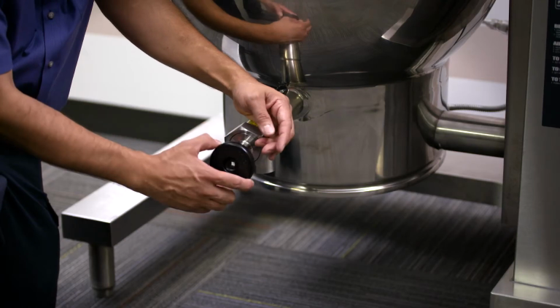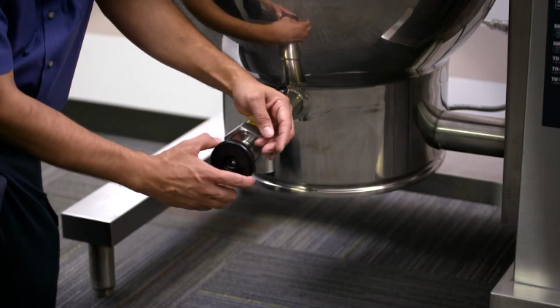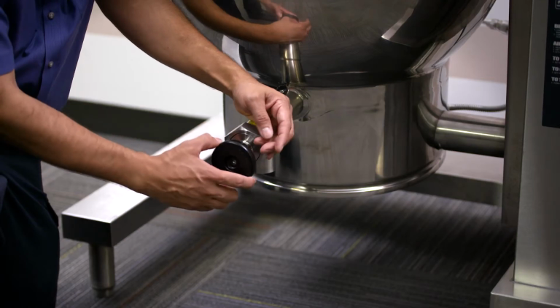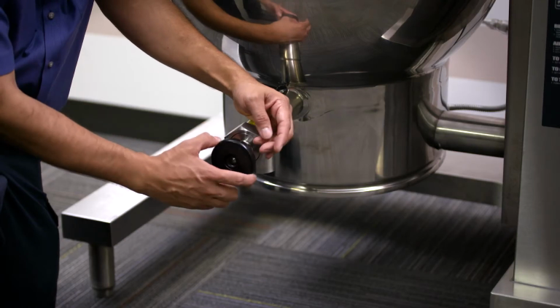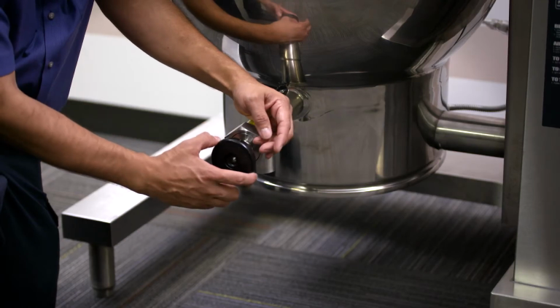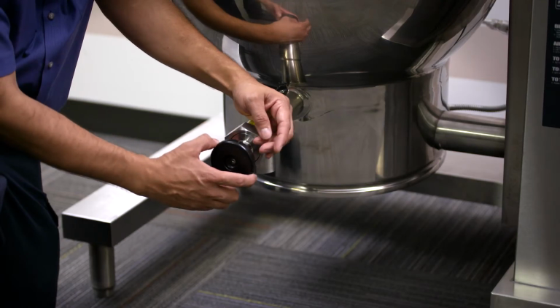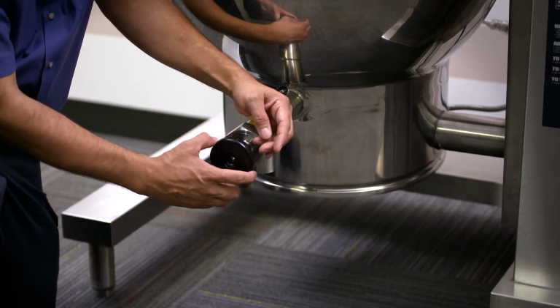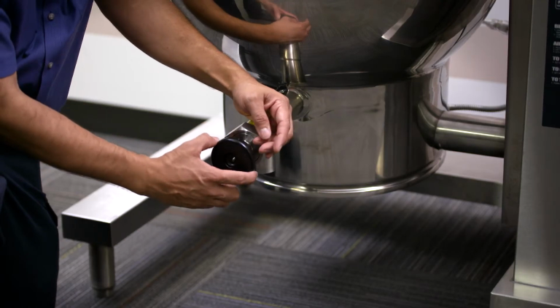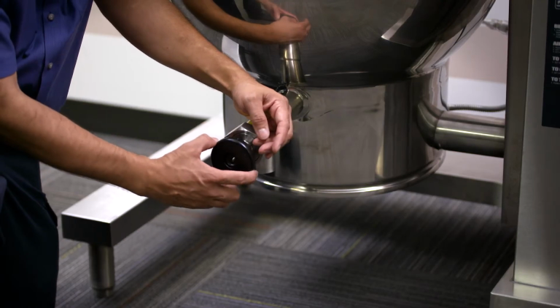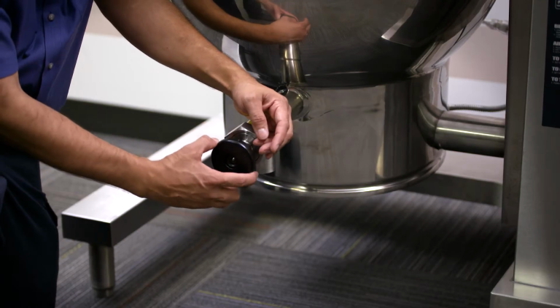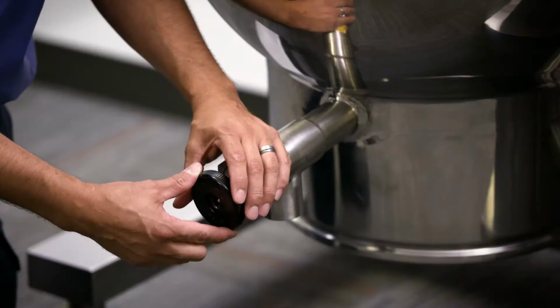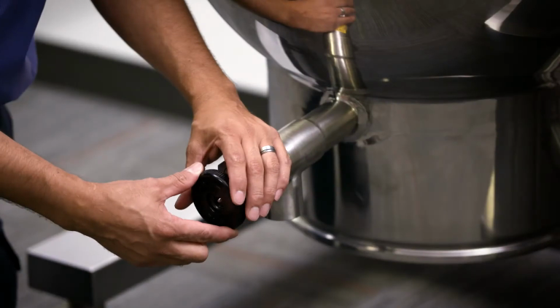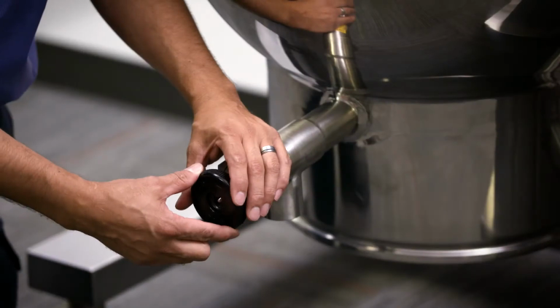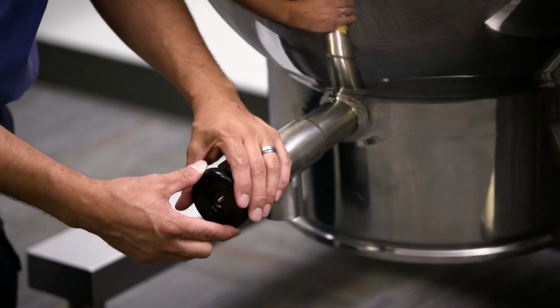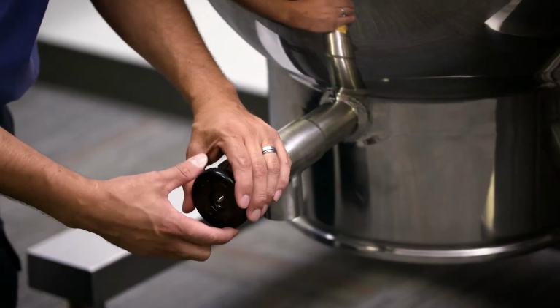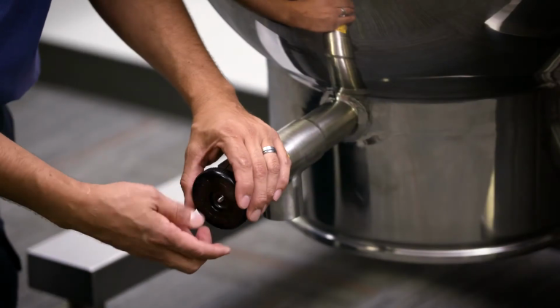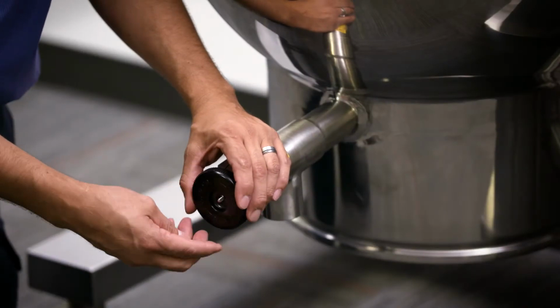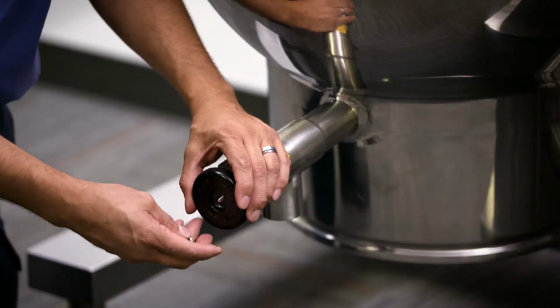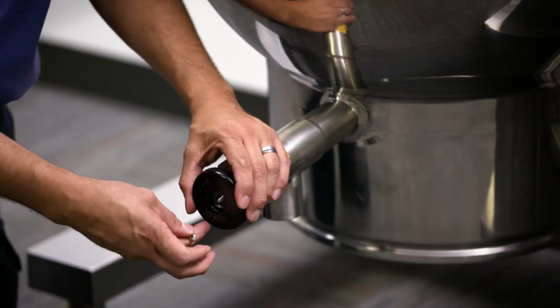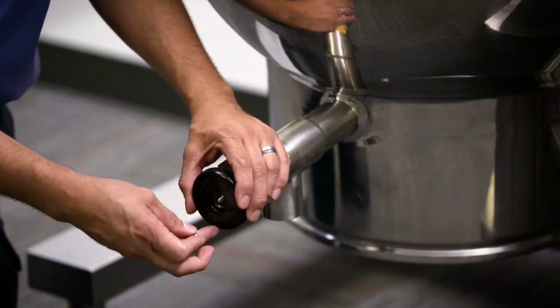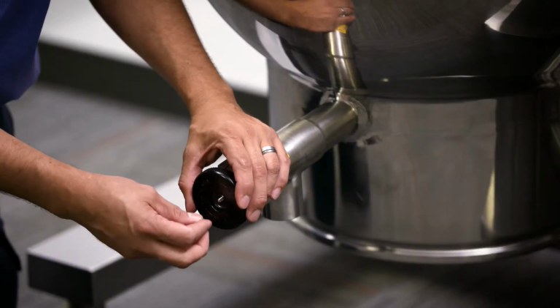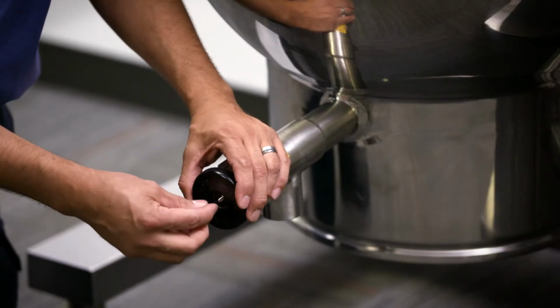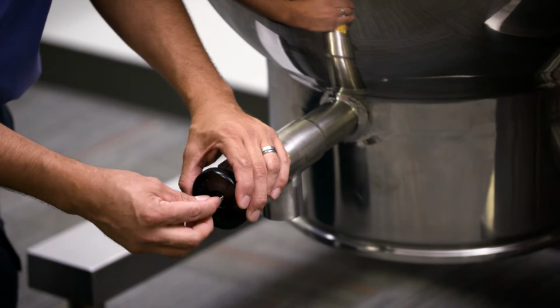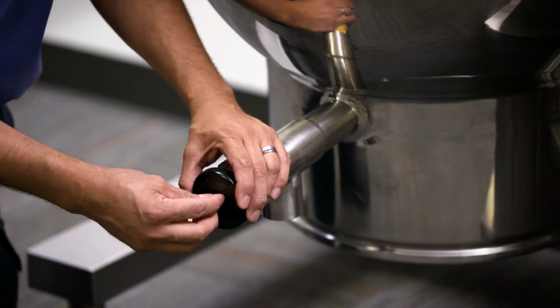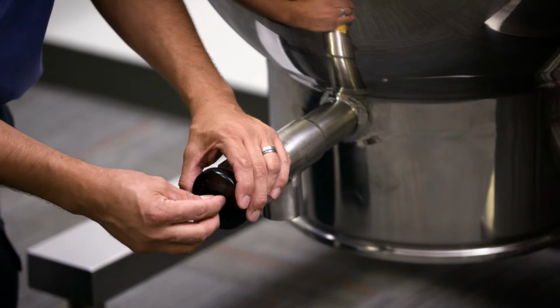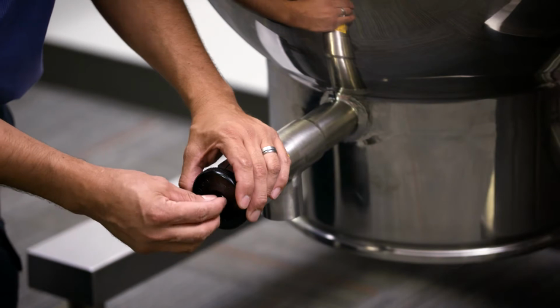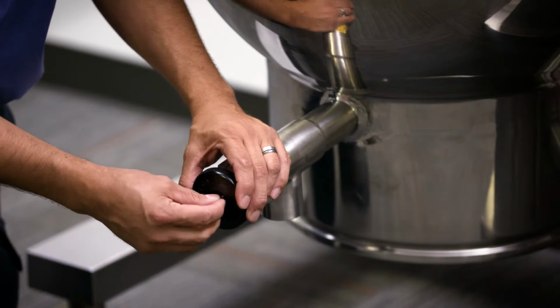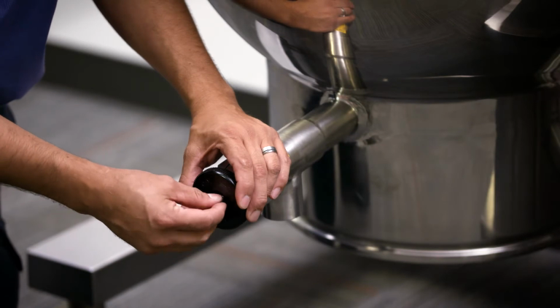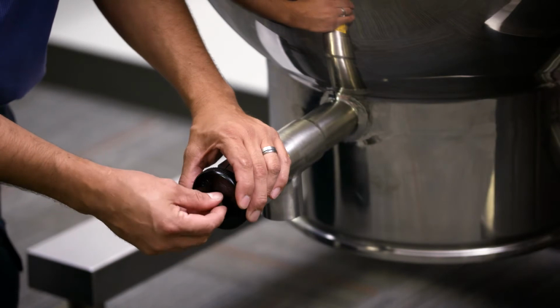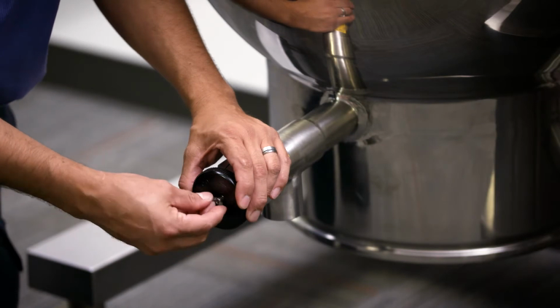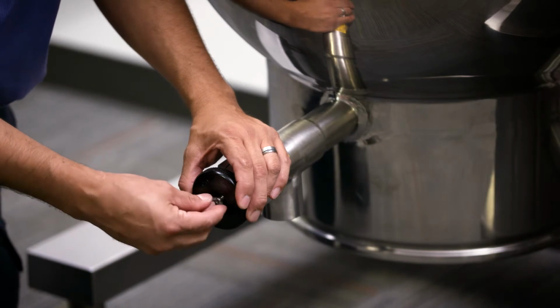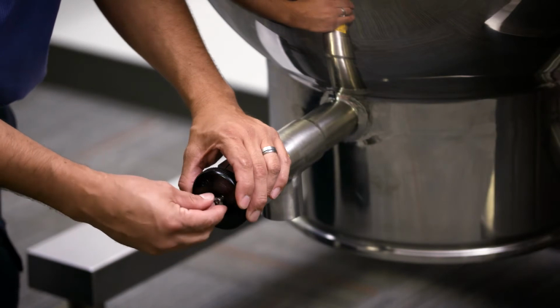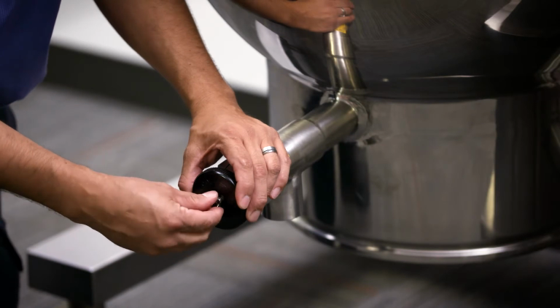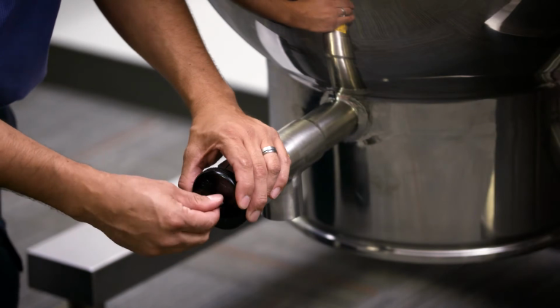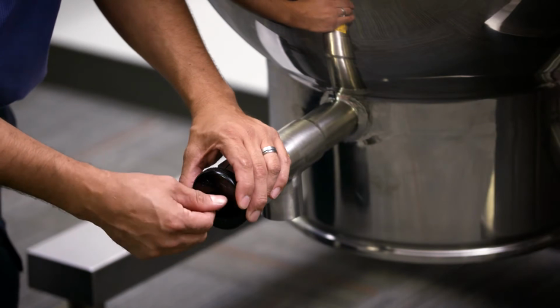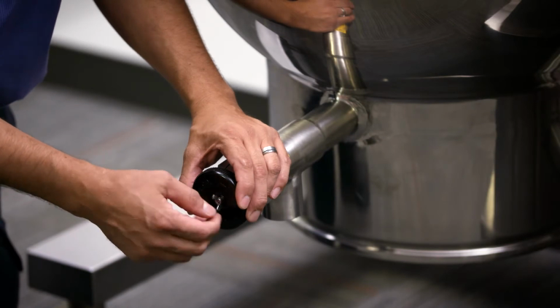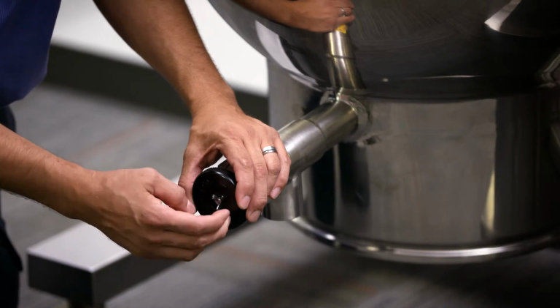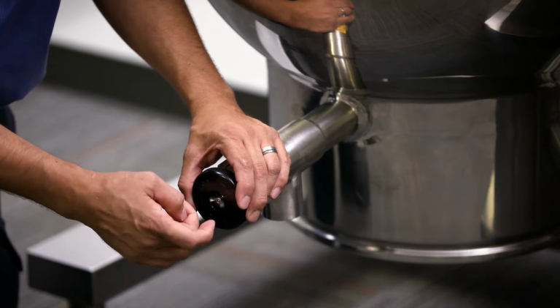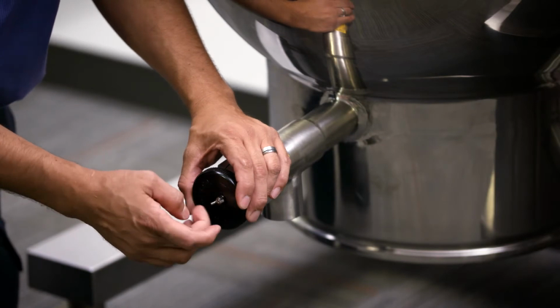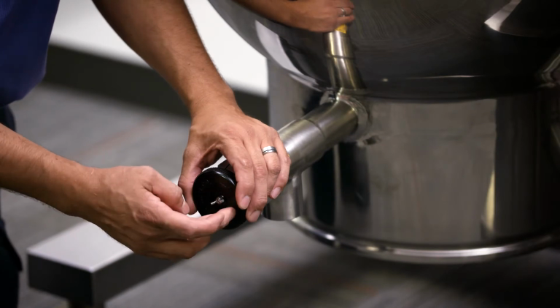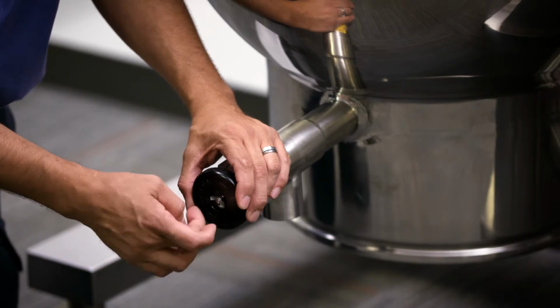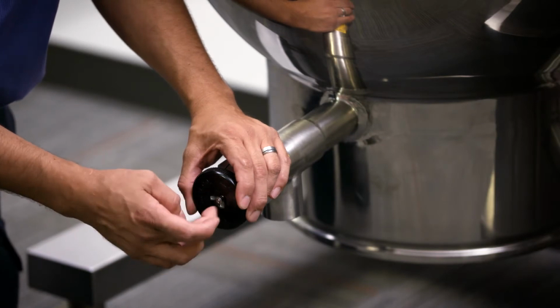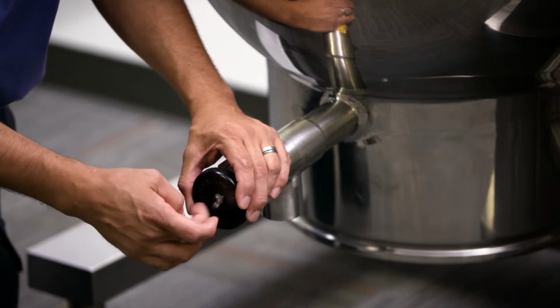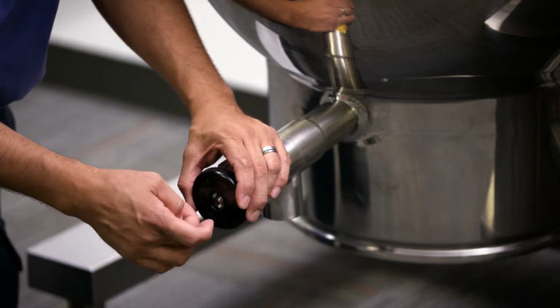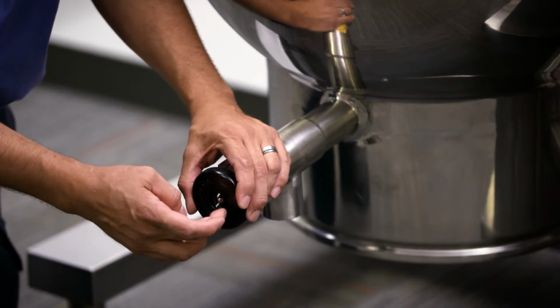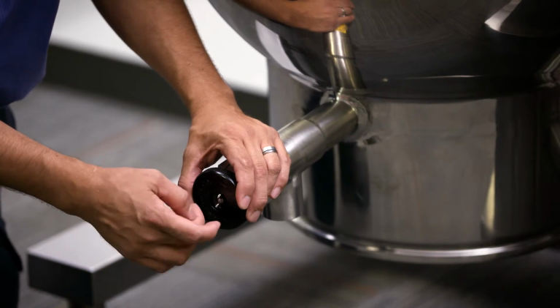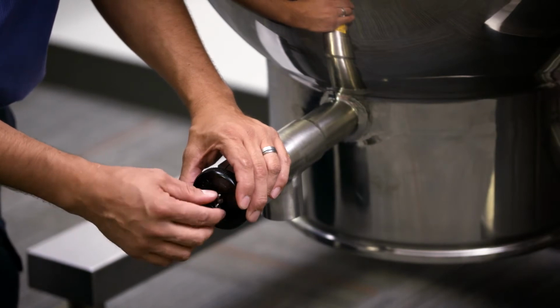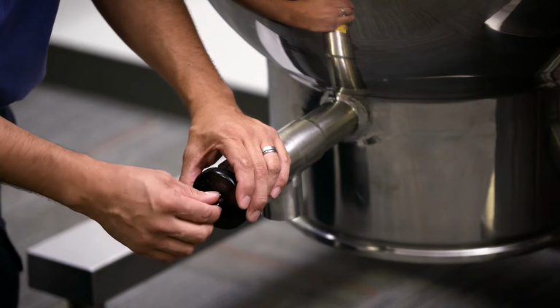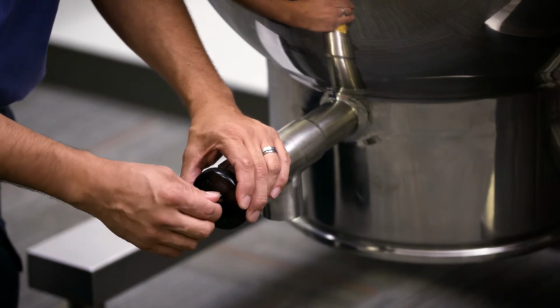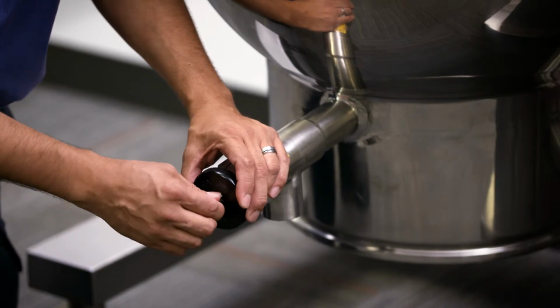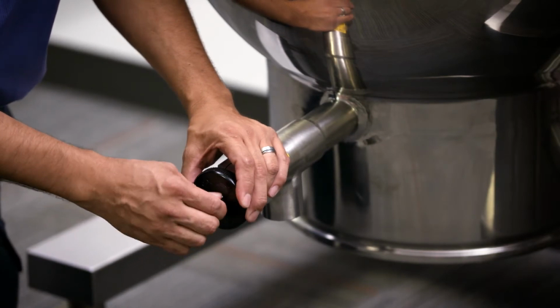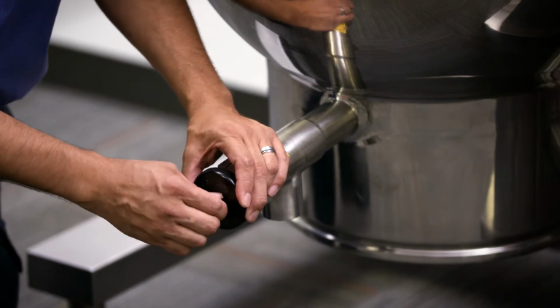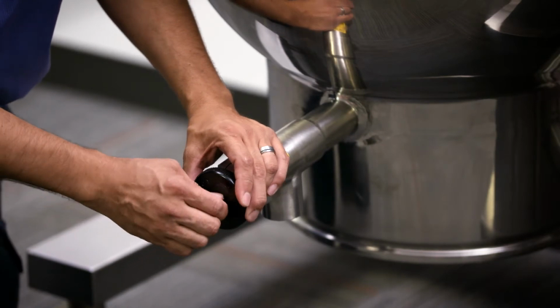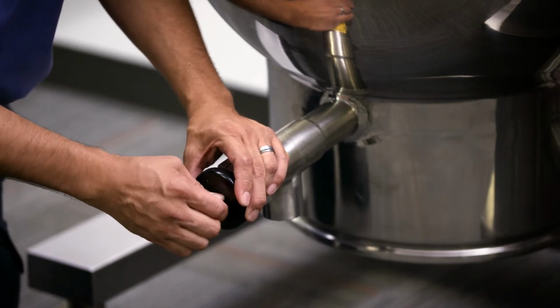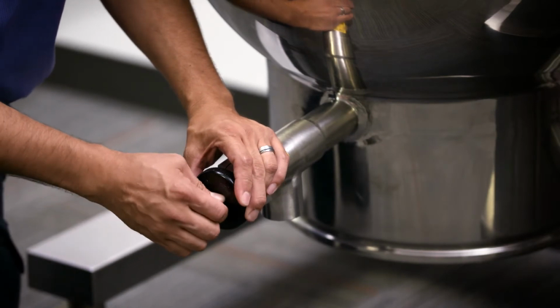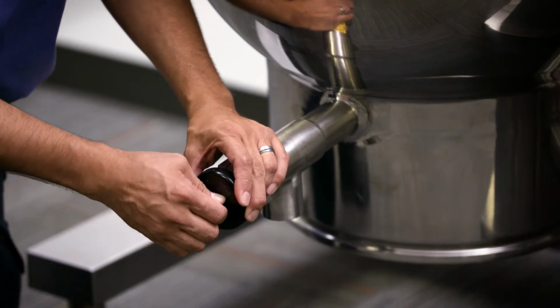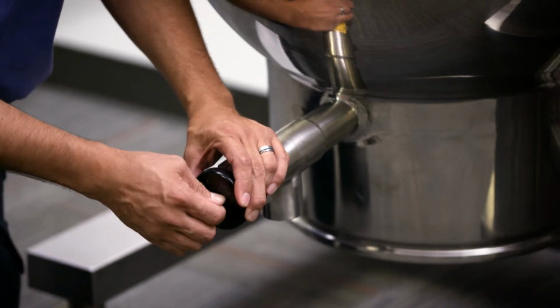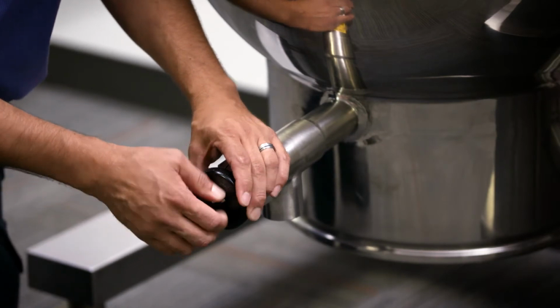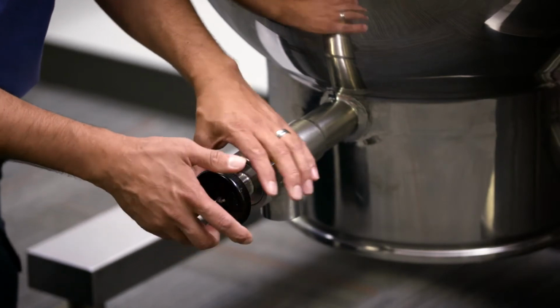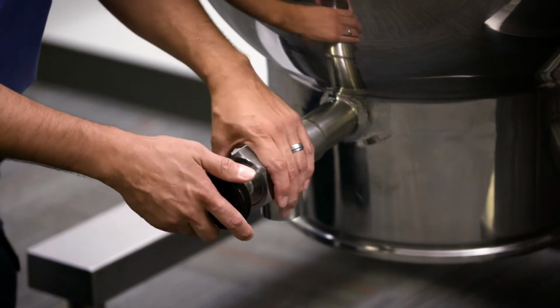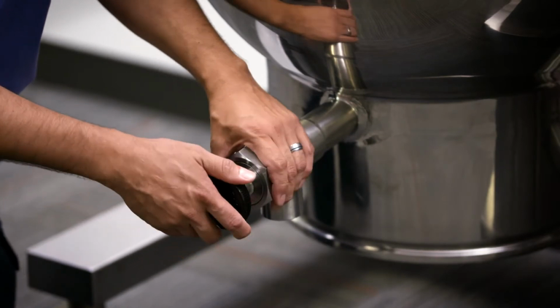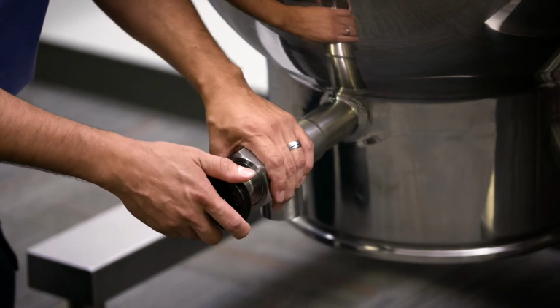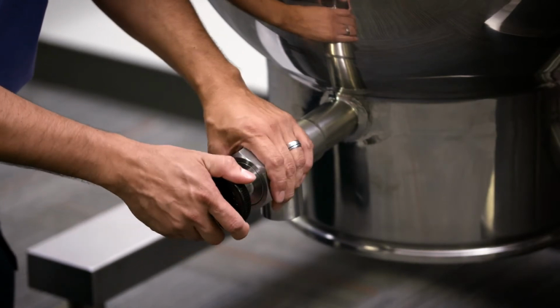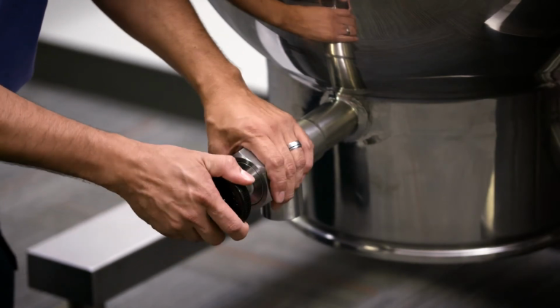Now, match the new handle to the square head on the kettle stem. See the related video on how to replace the stem if it appears damaged.